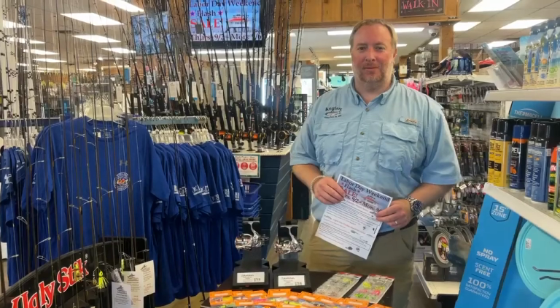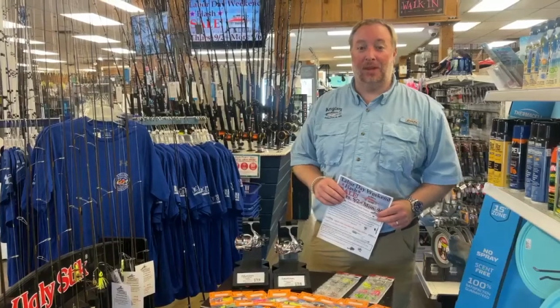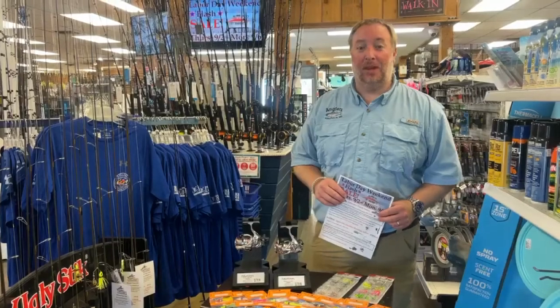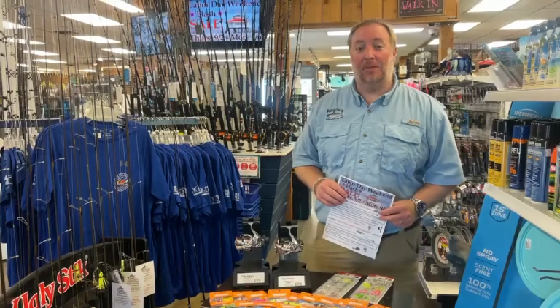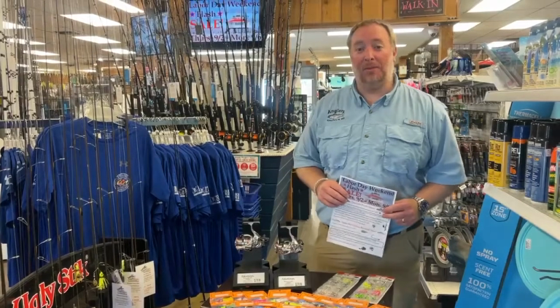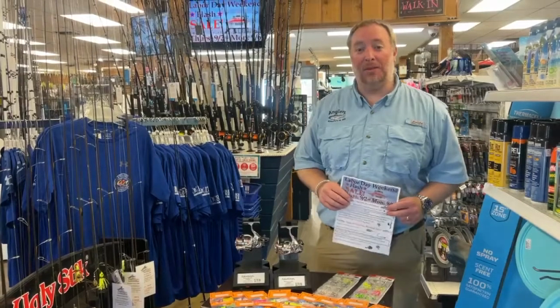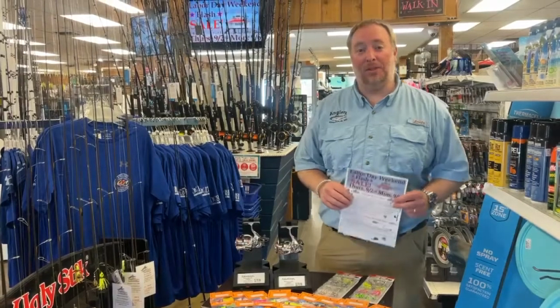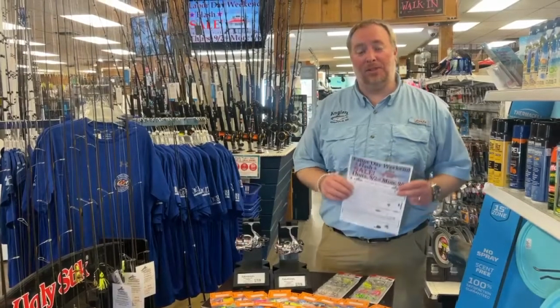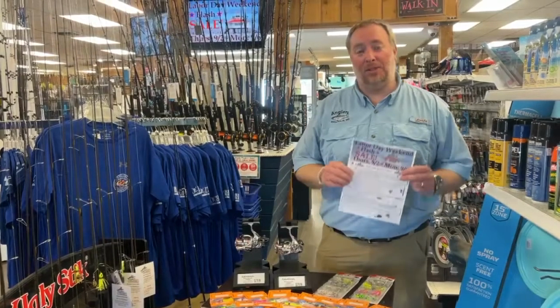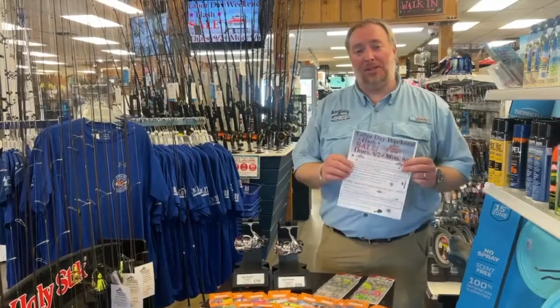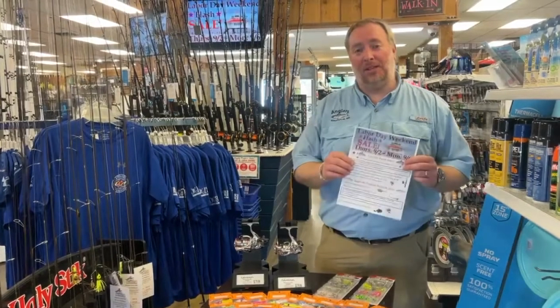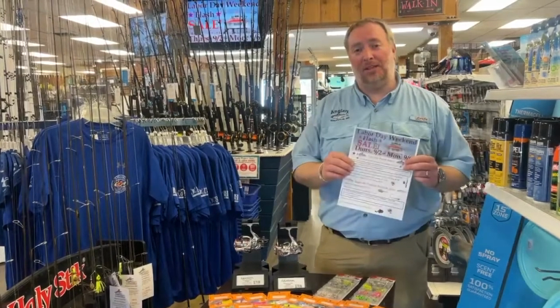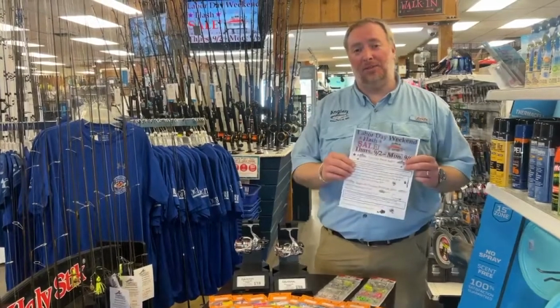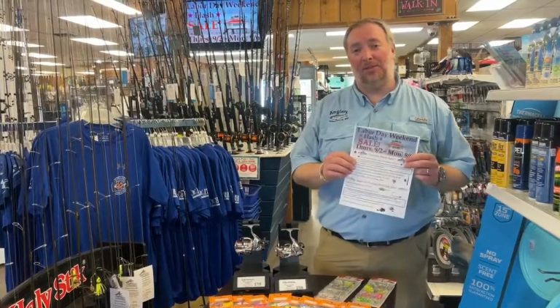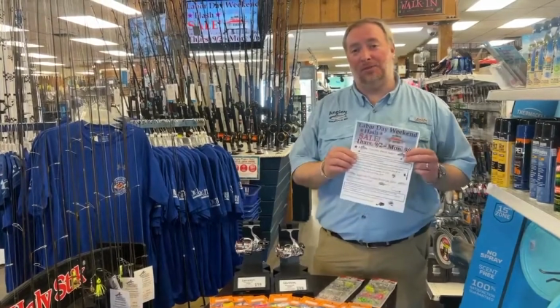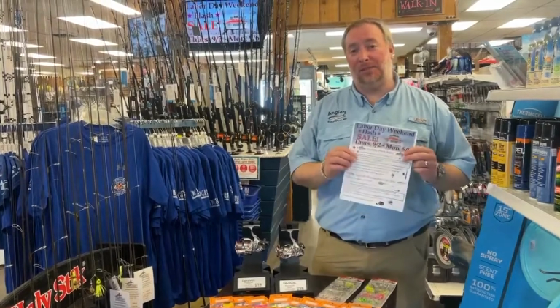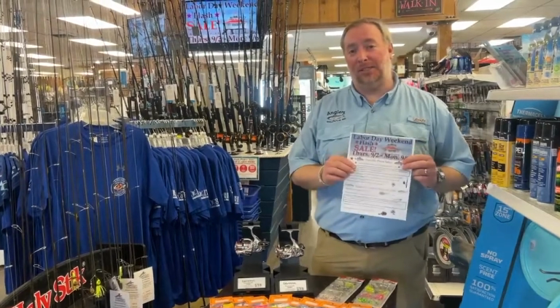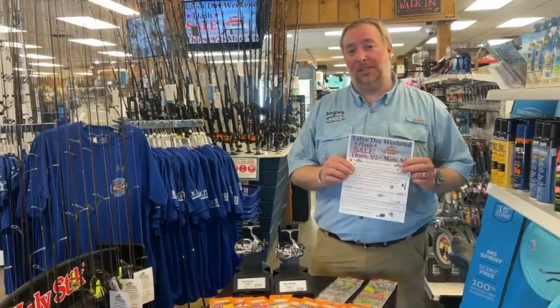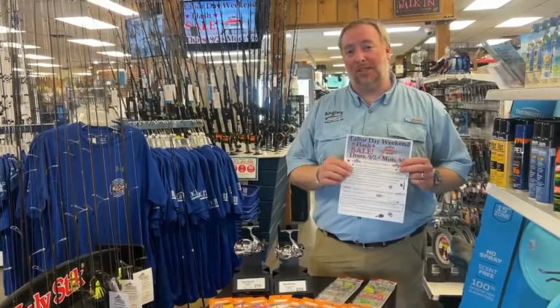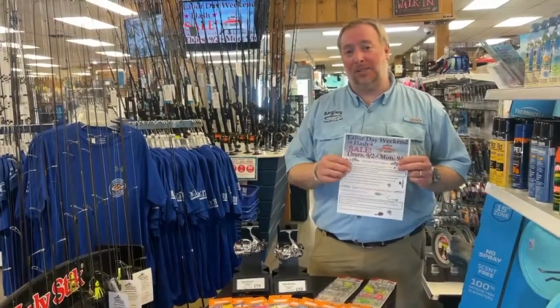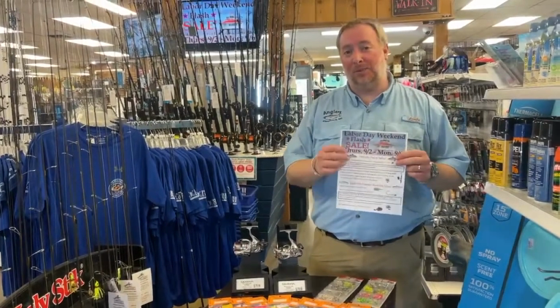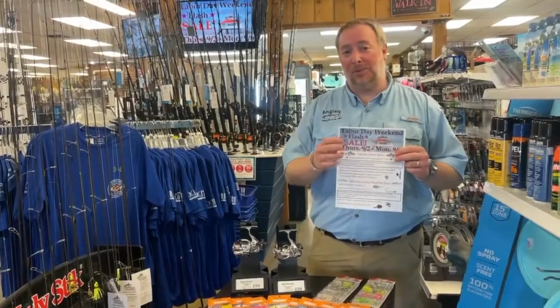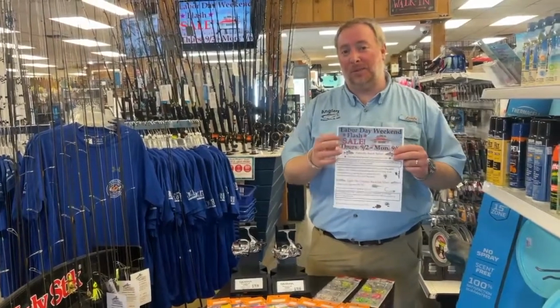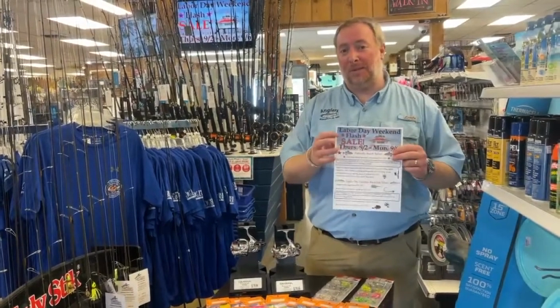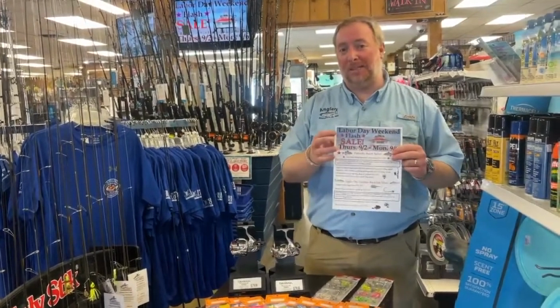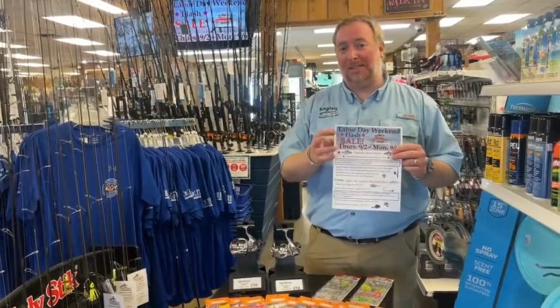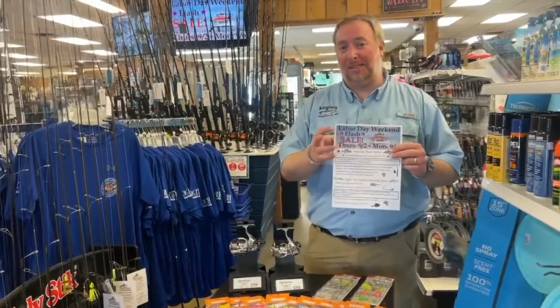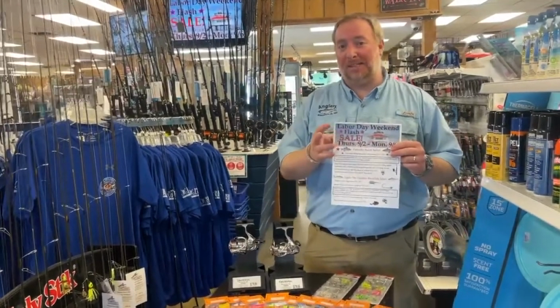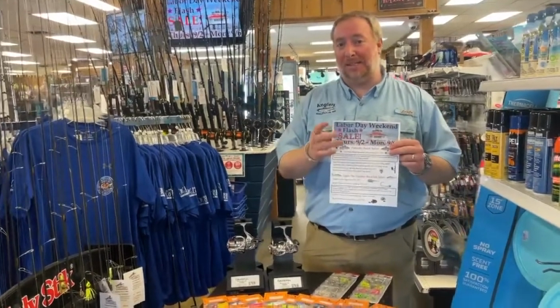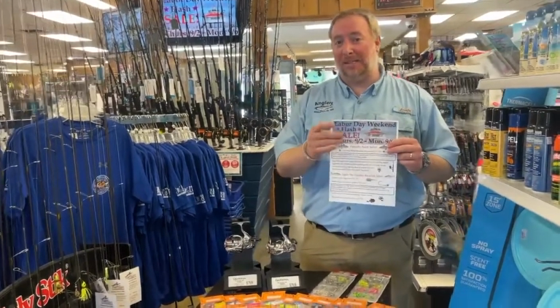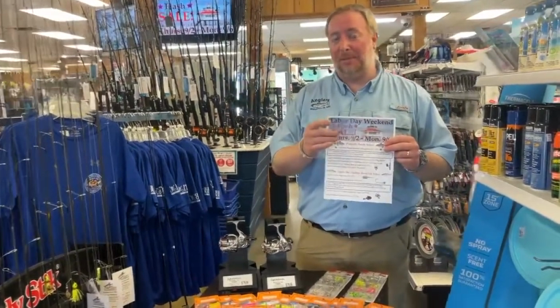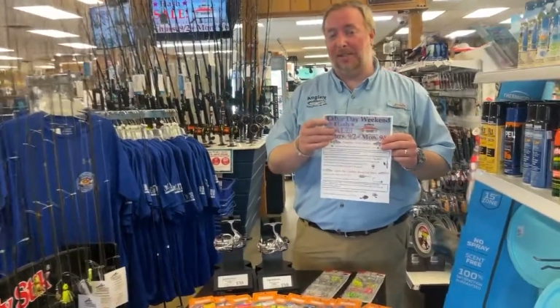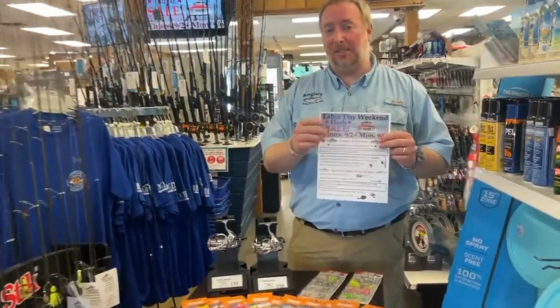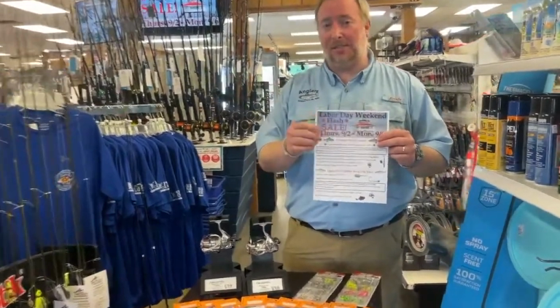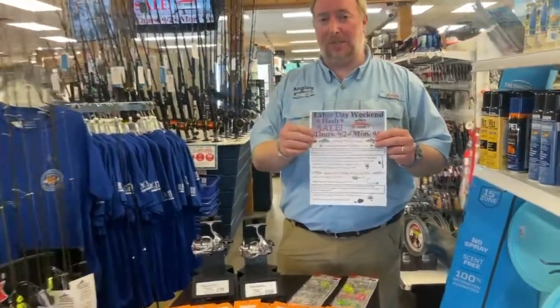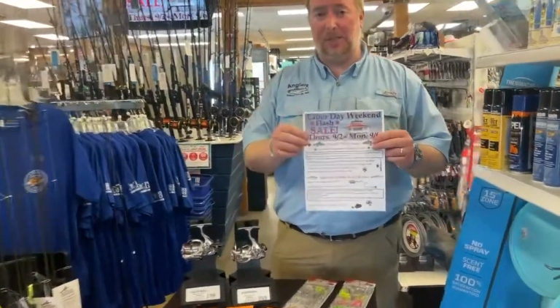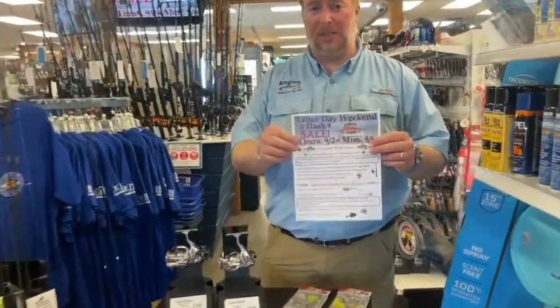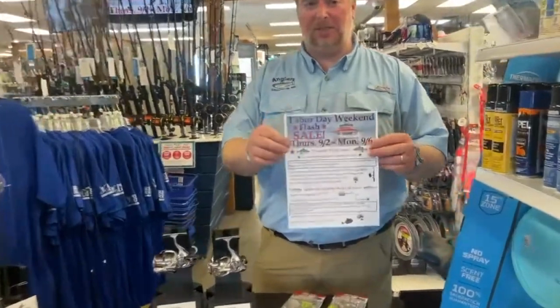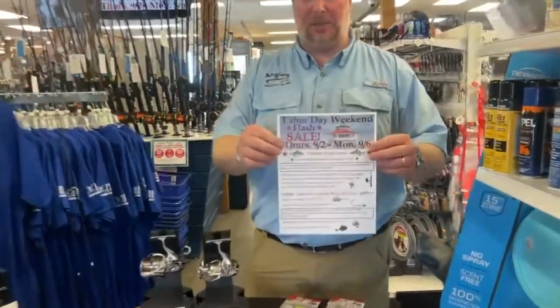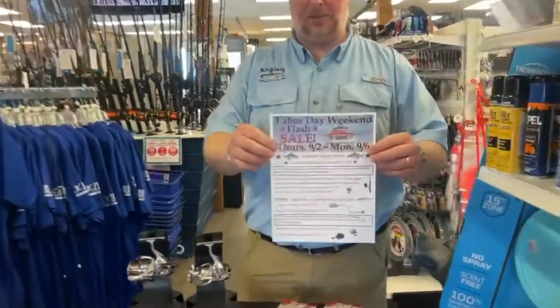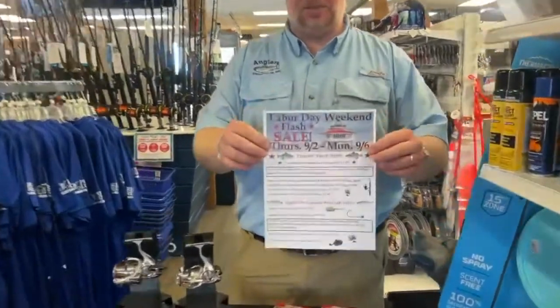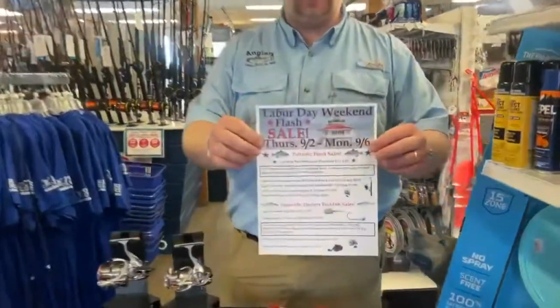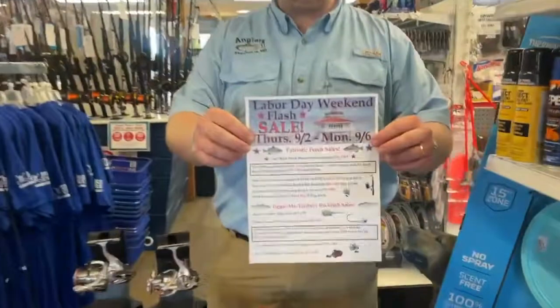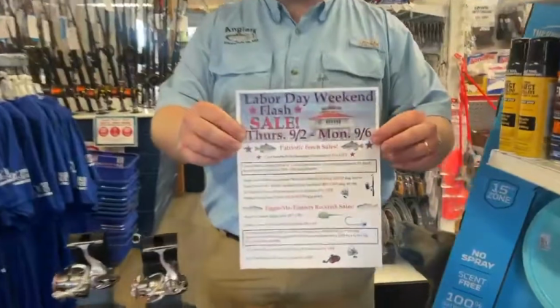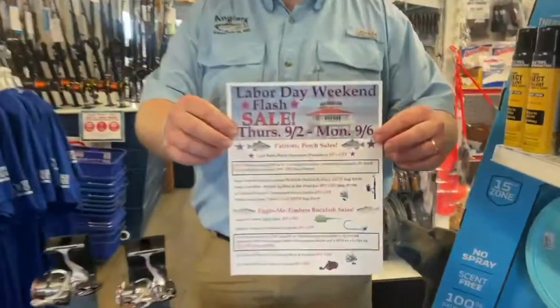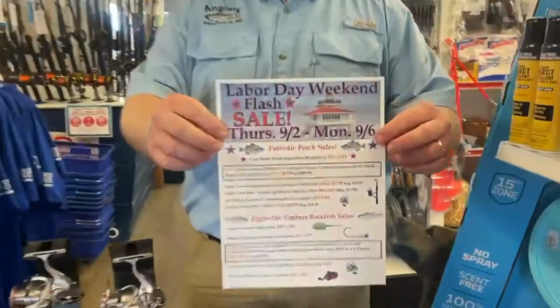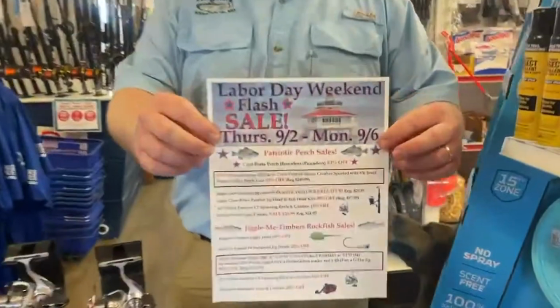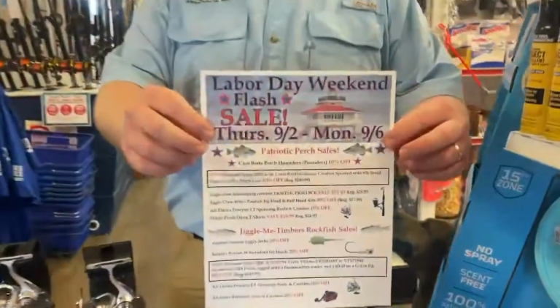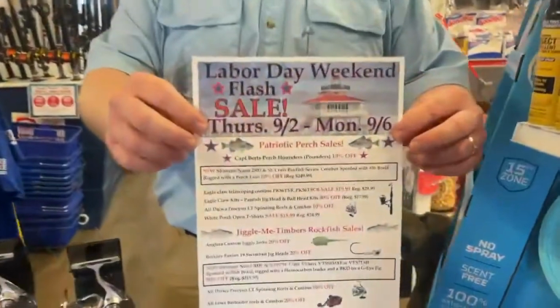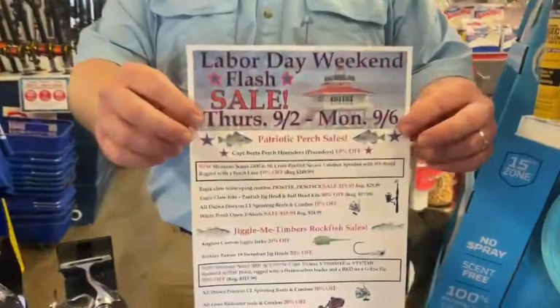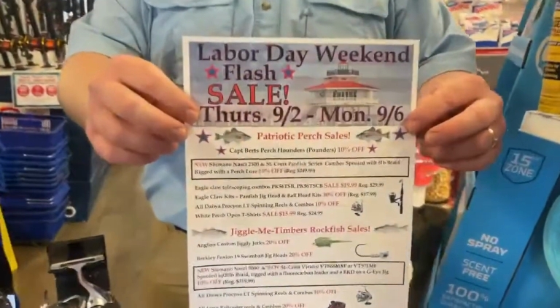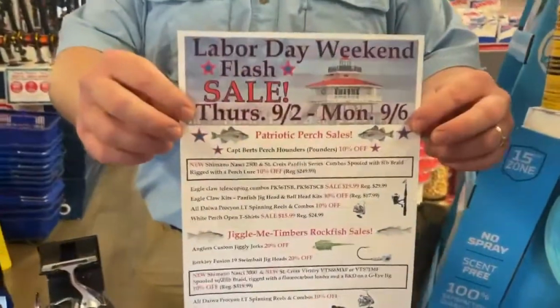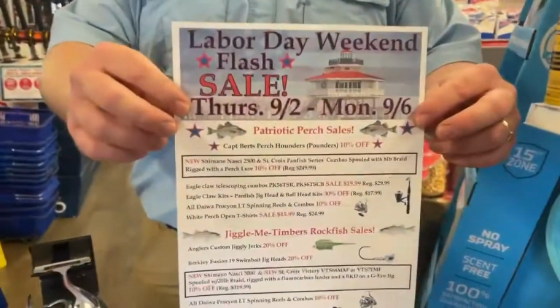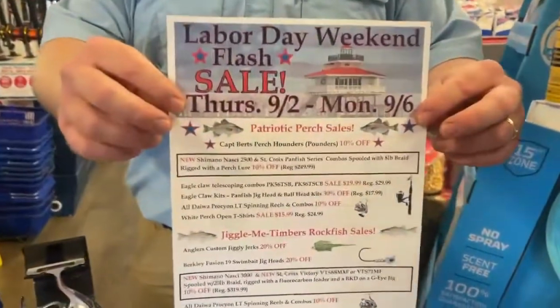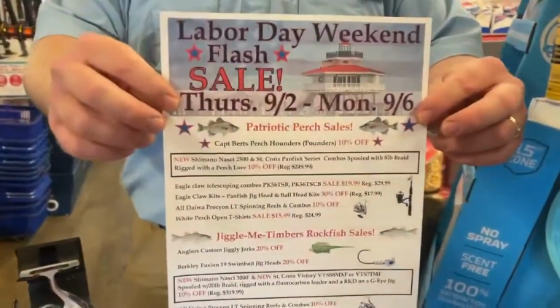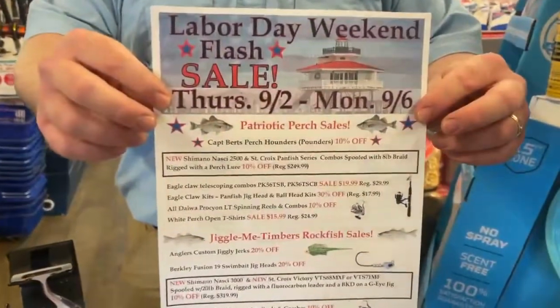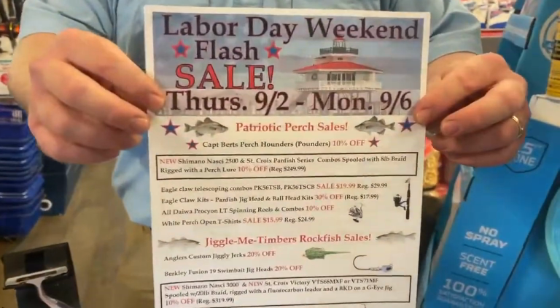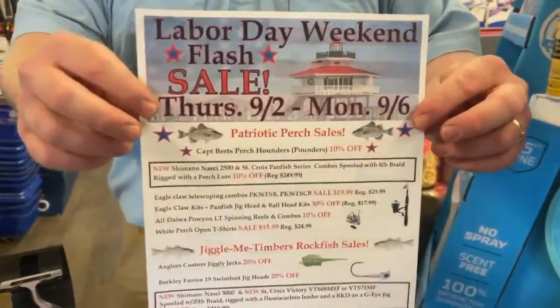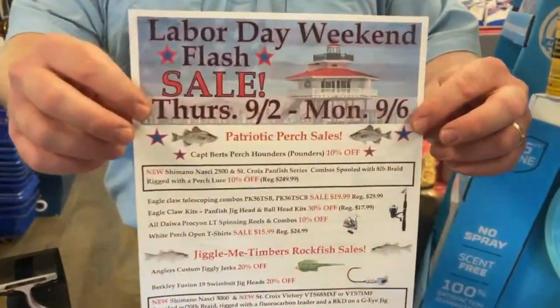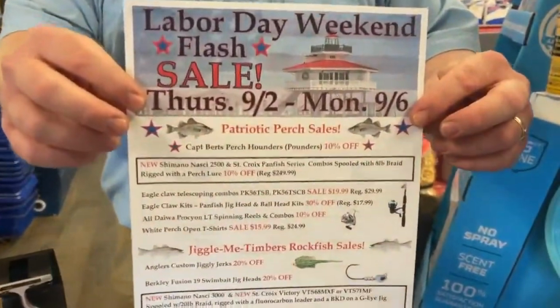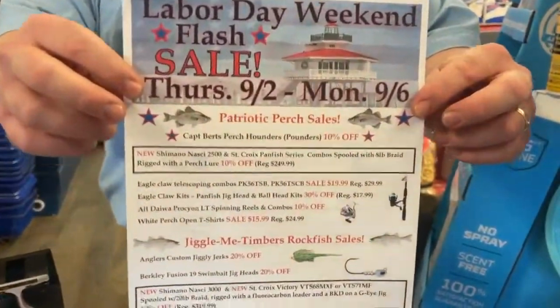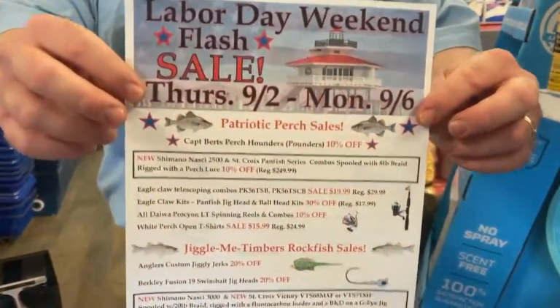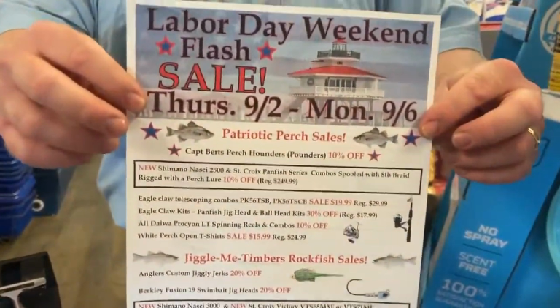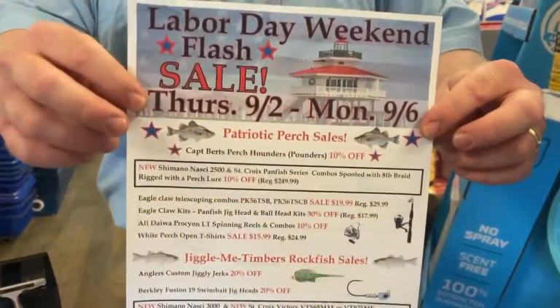Hey everybody, Rich here with Anglers. Really excited. We're going to talk about the Labor Day sale we have going on. It starts this Thursday and runs through Monday.